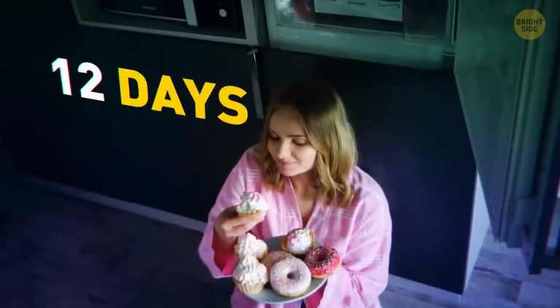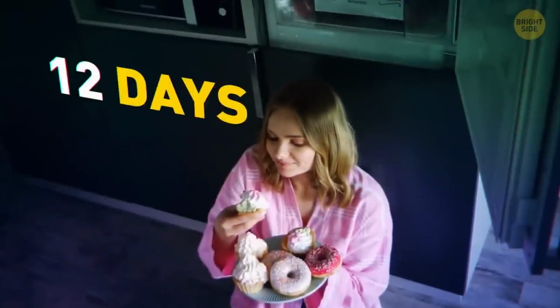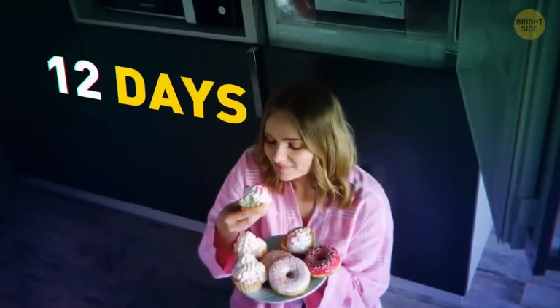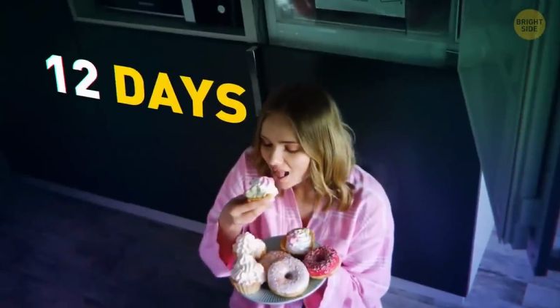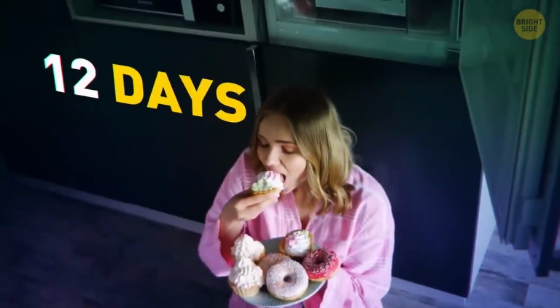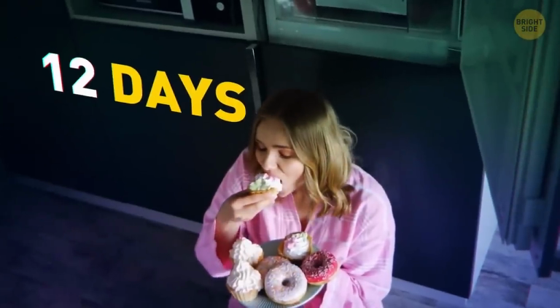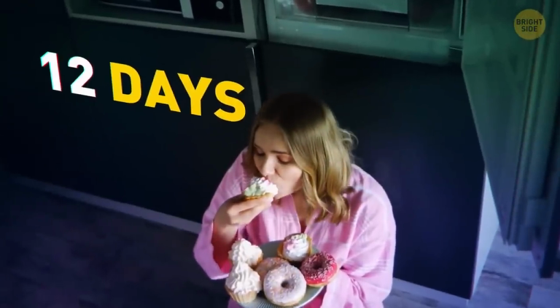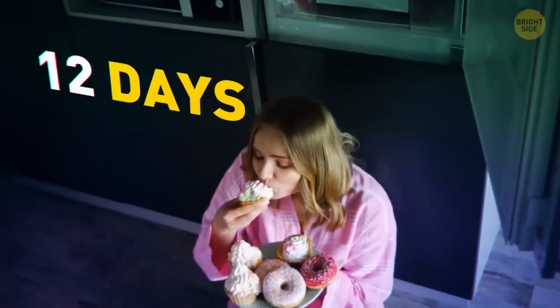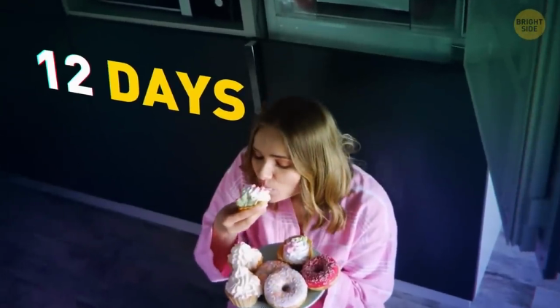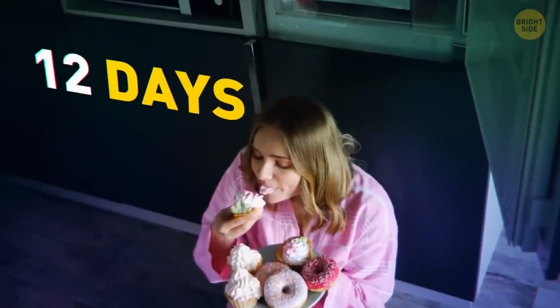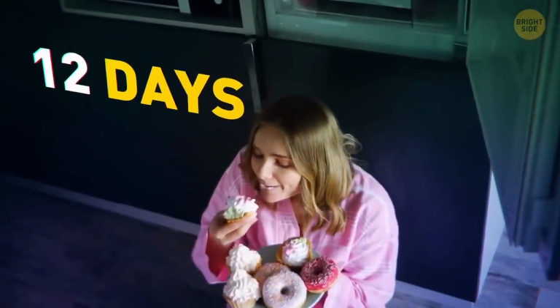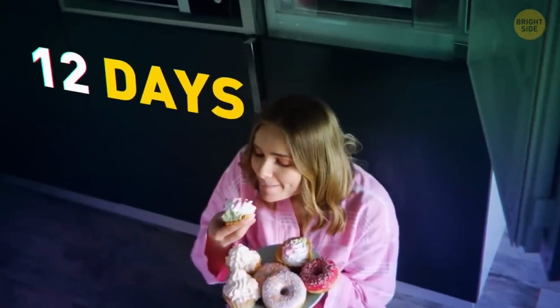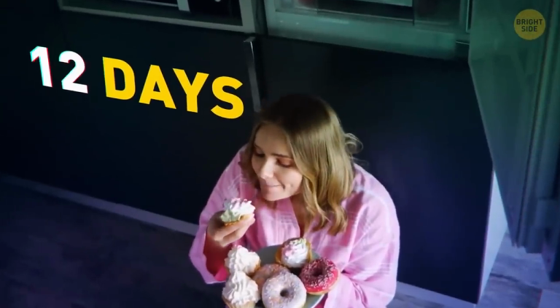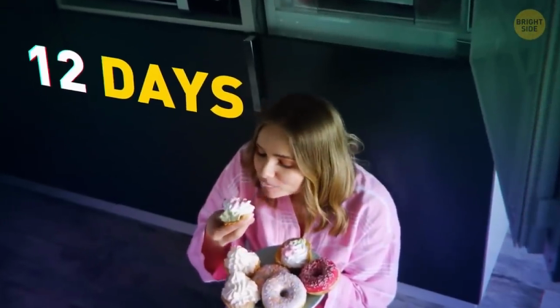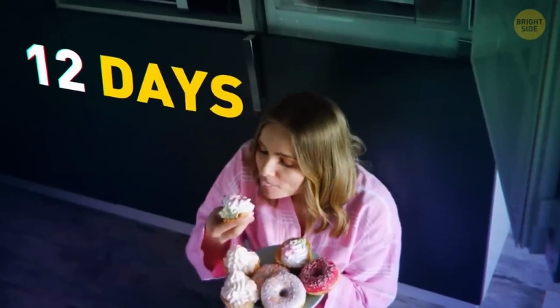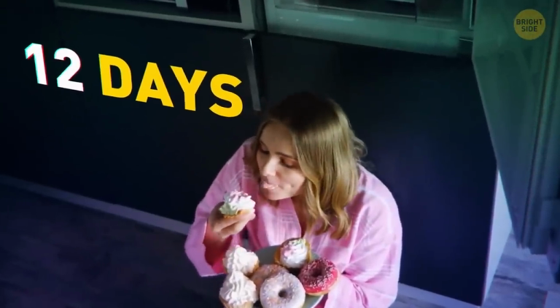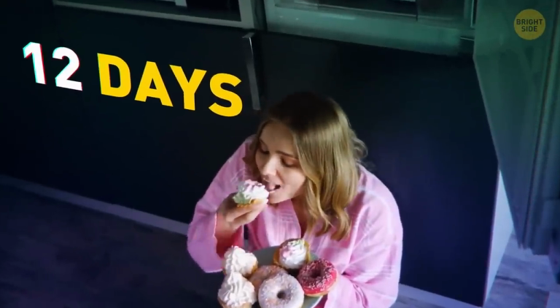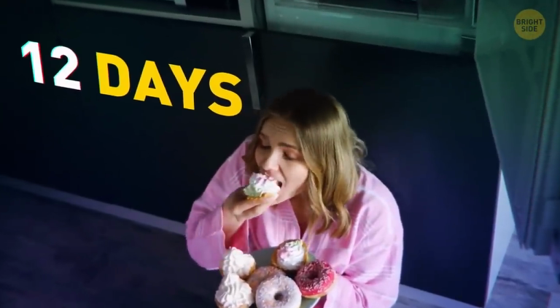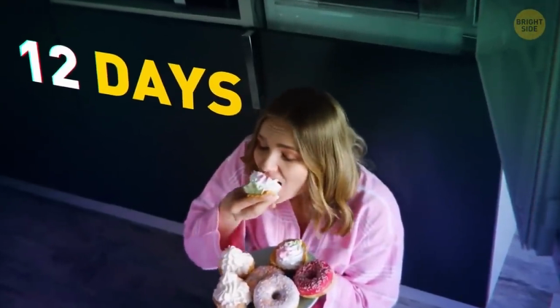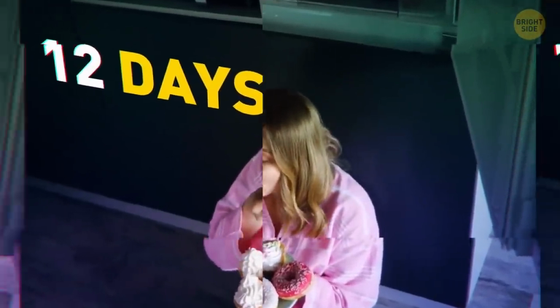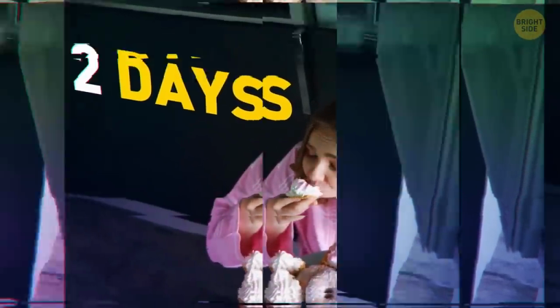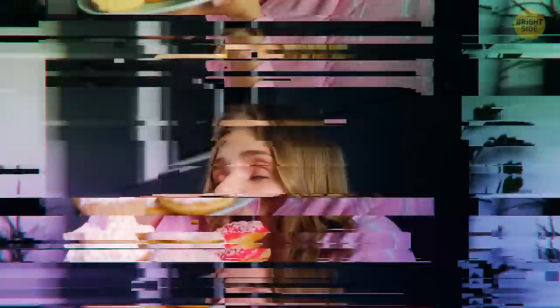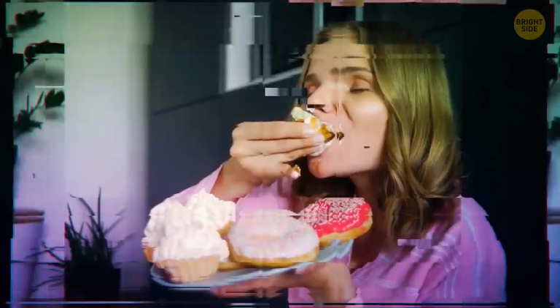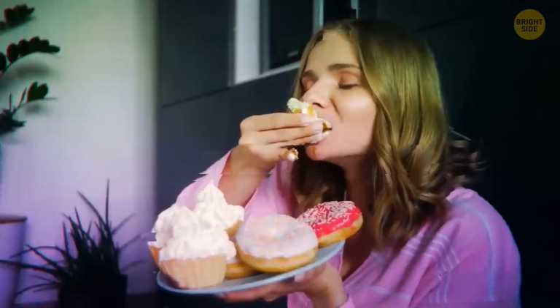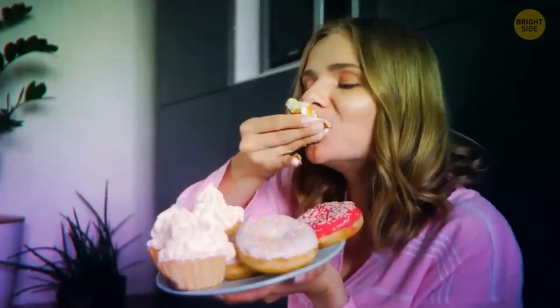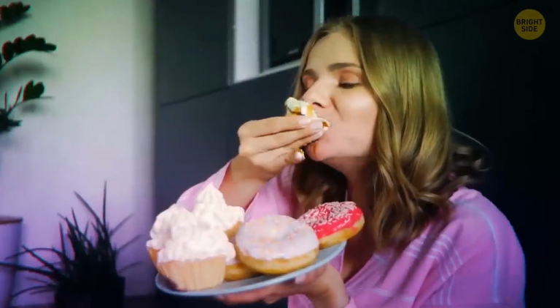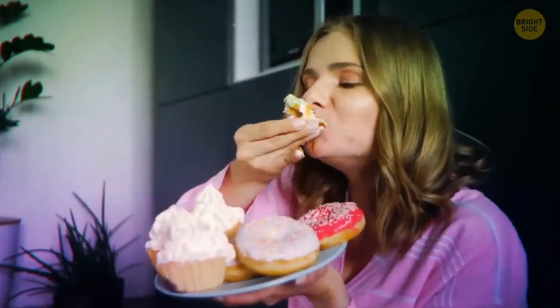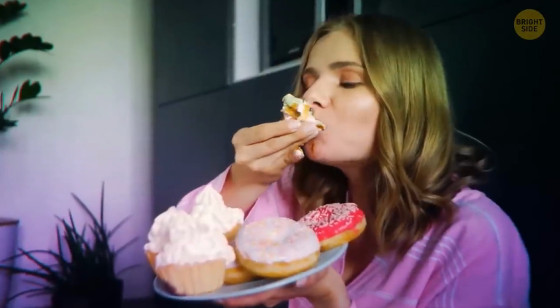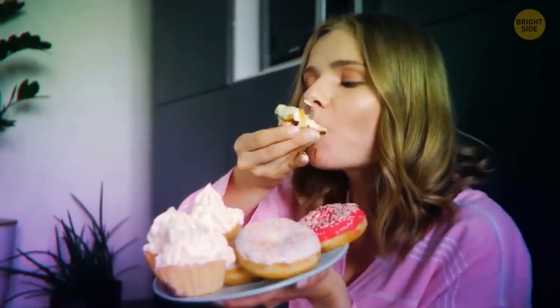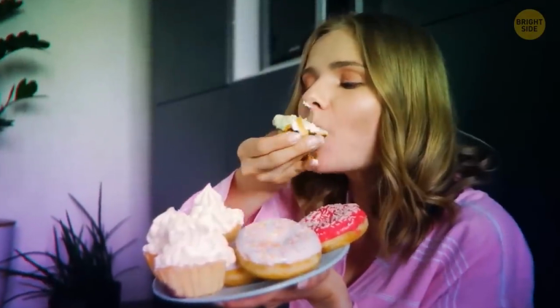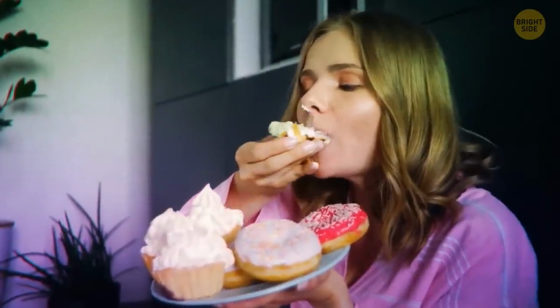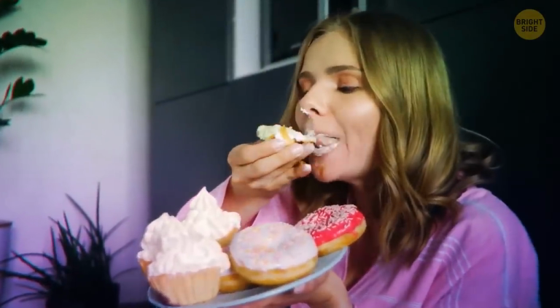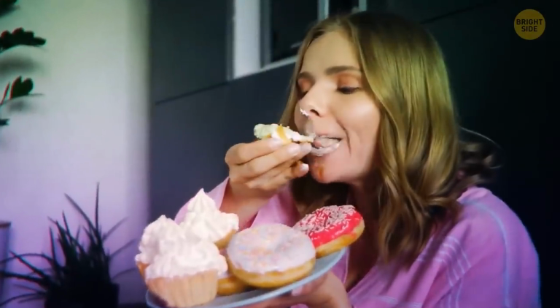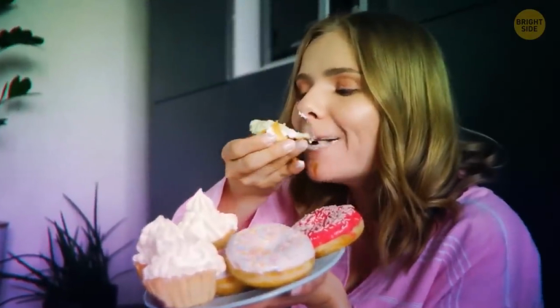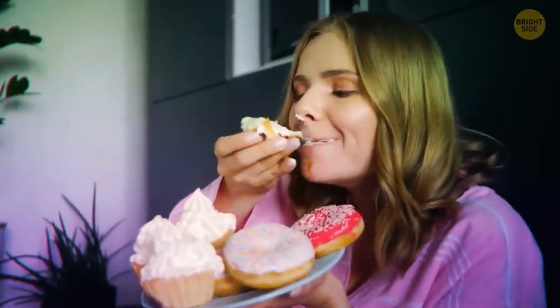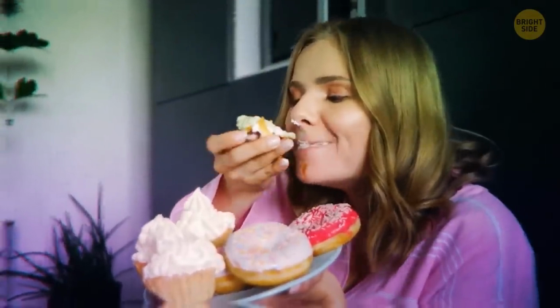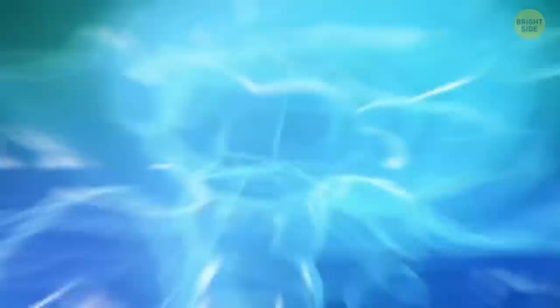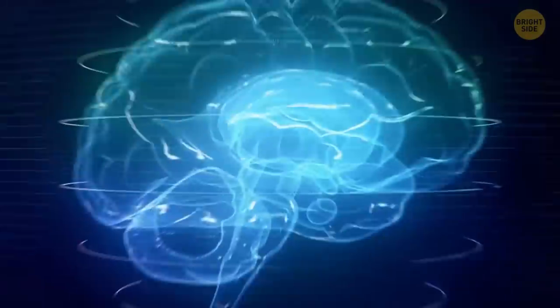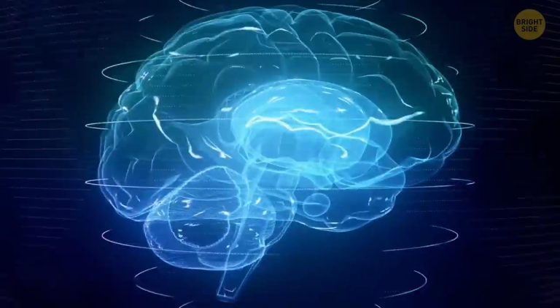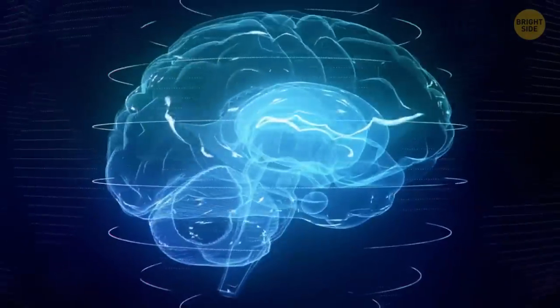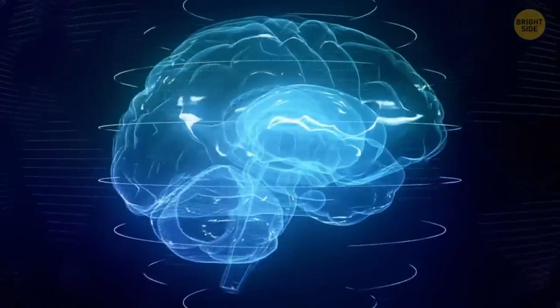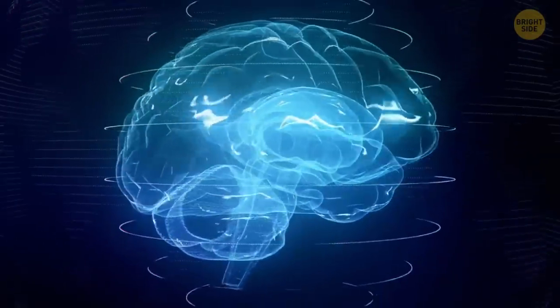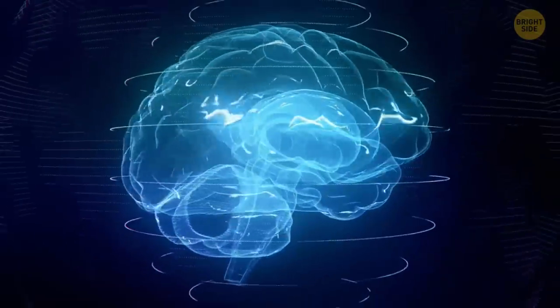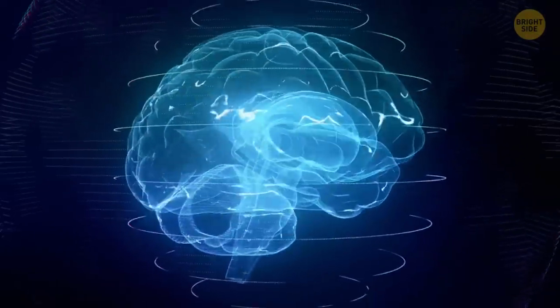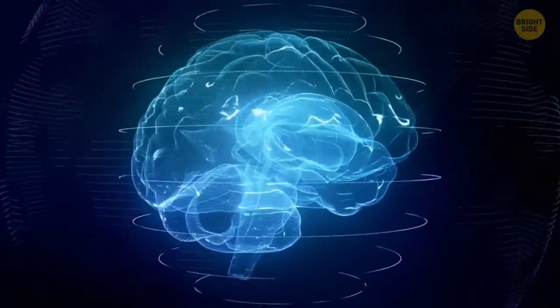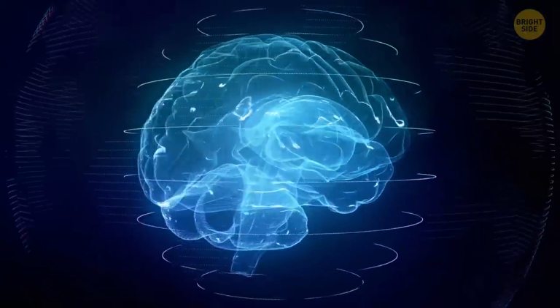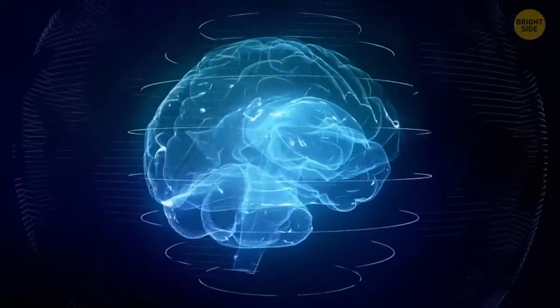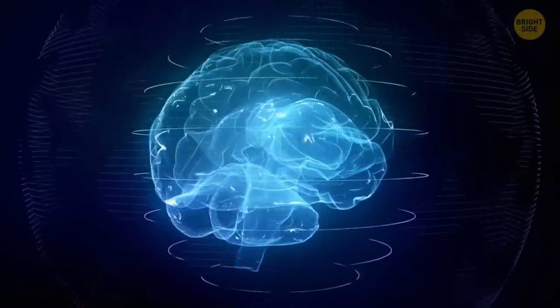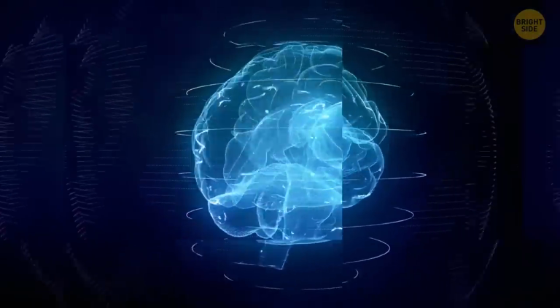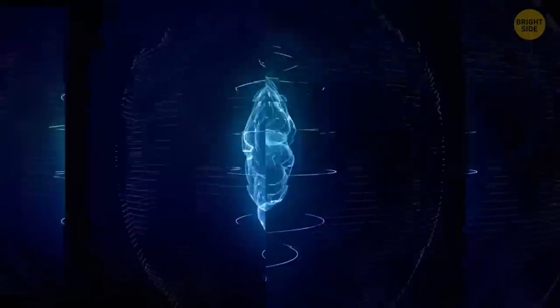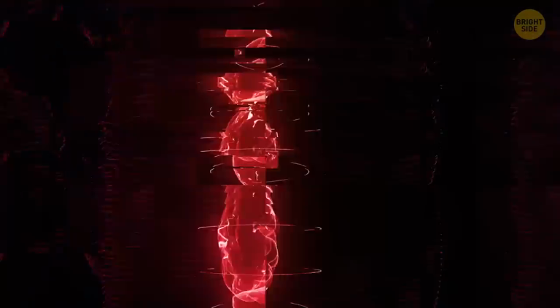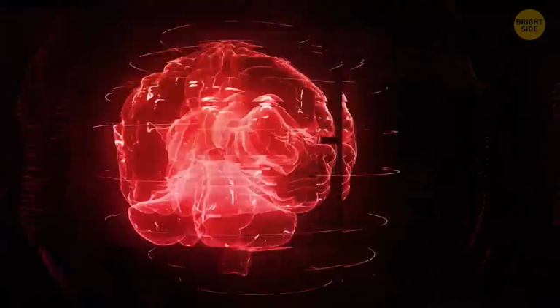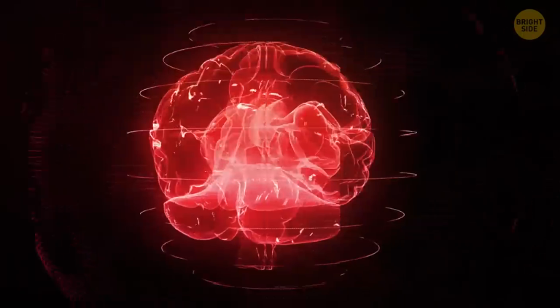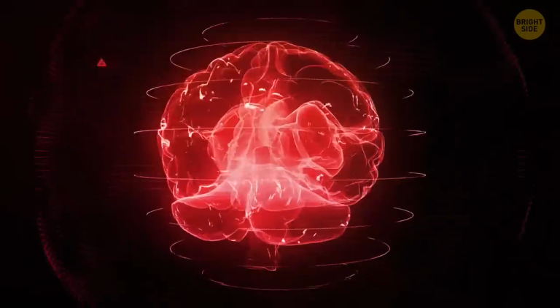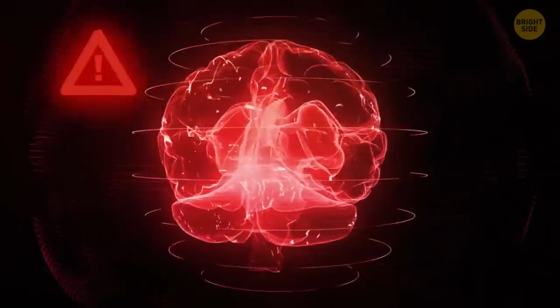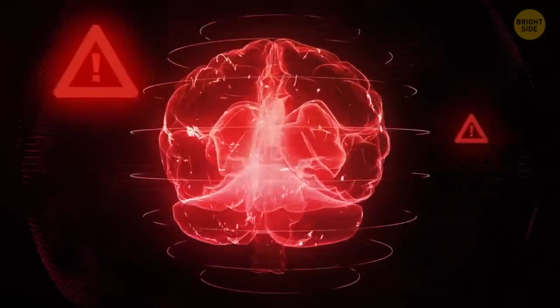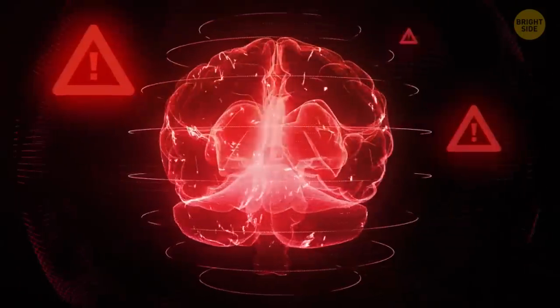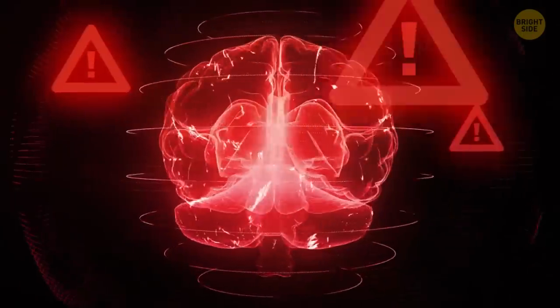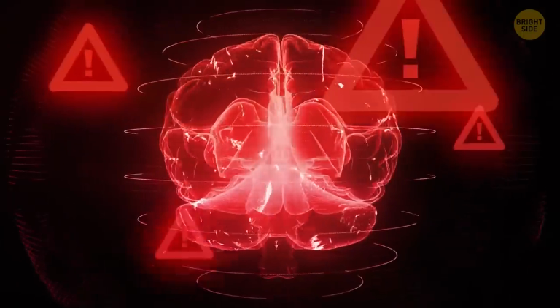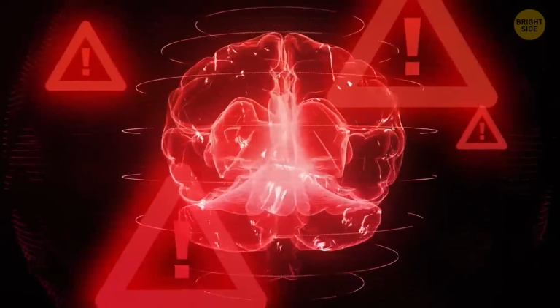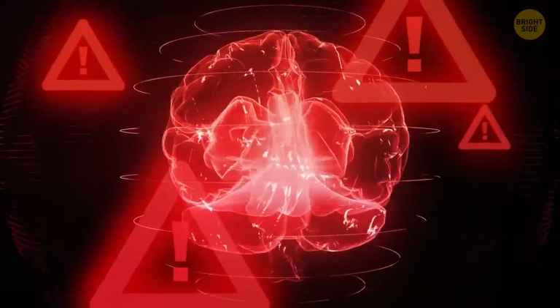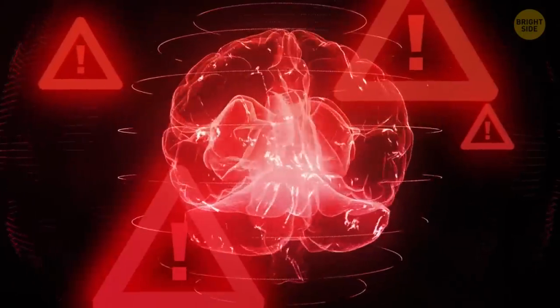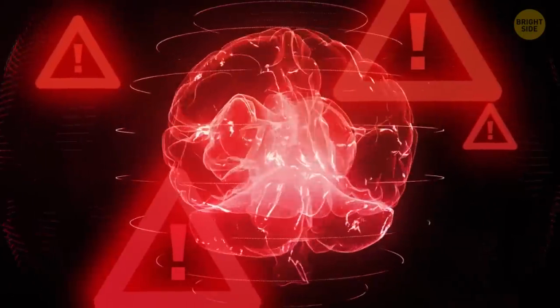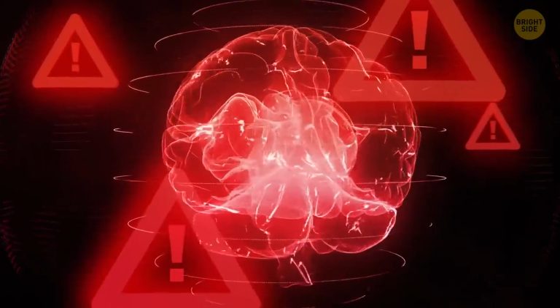In just 12 days of eating sugar, our brain structure changes, and we have a hard time doing without sweet stuff afterwards.